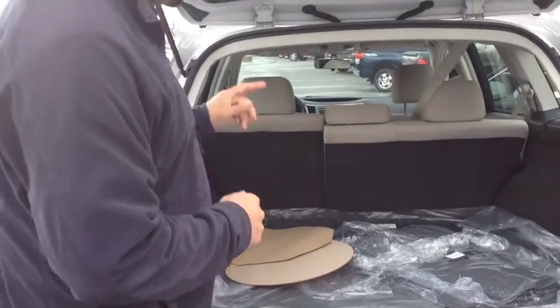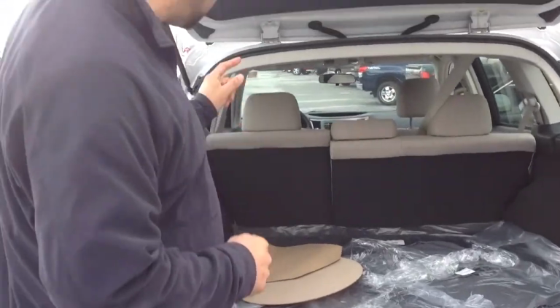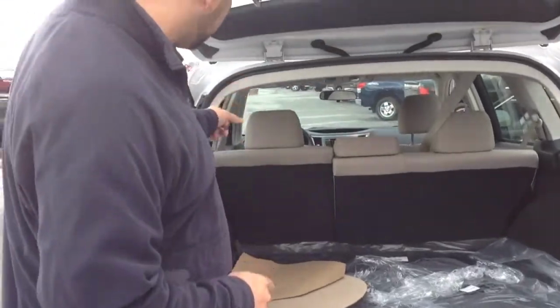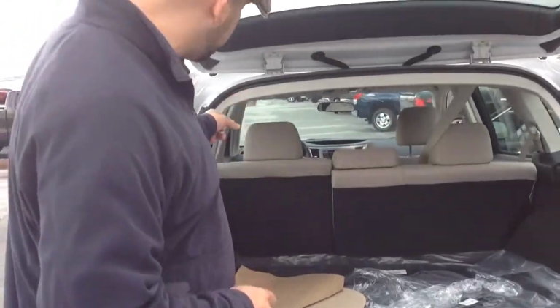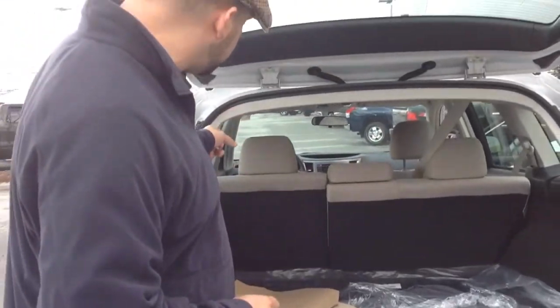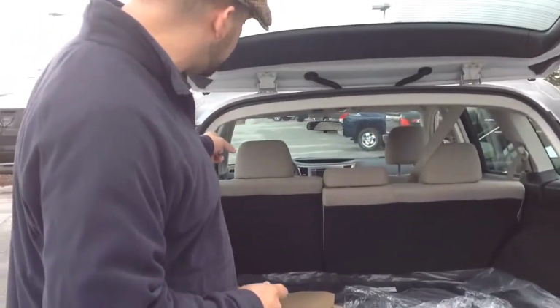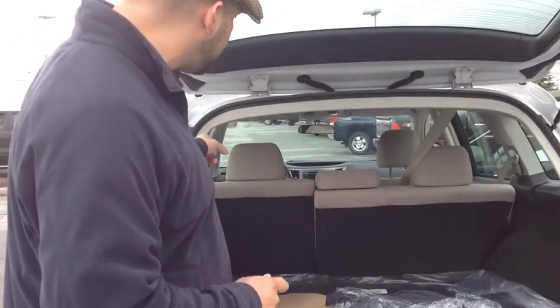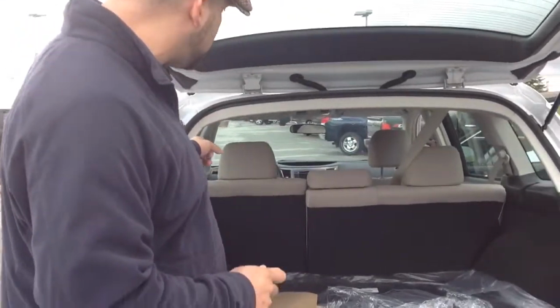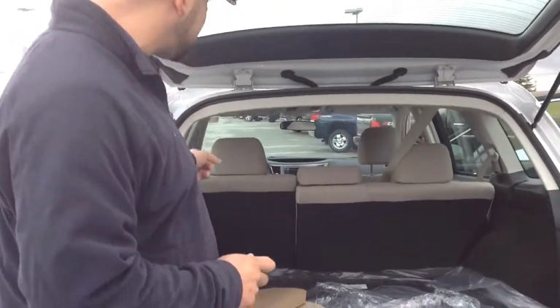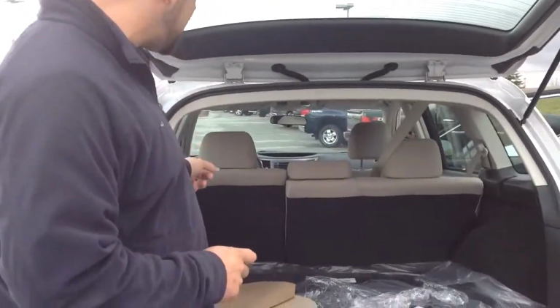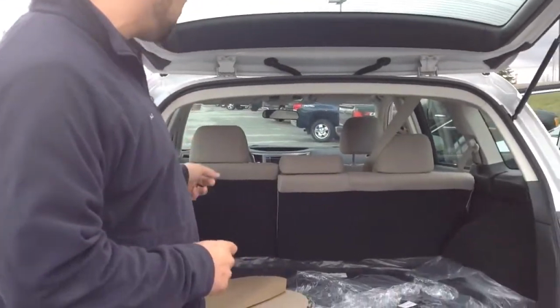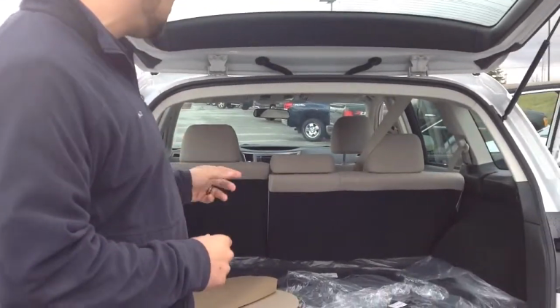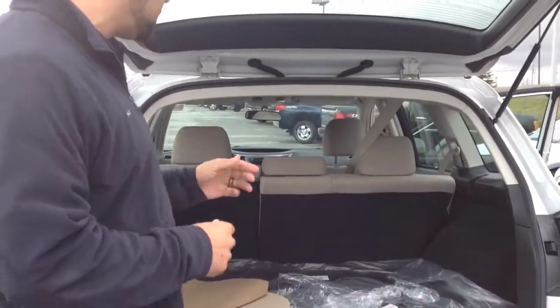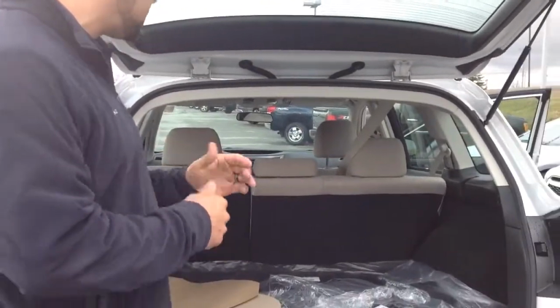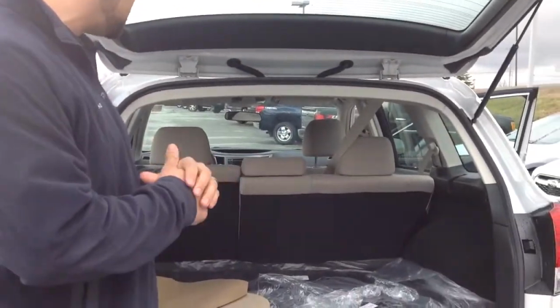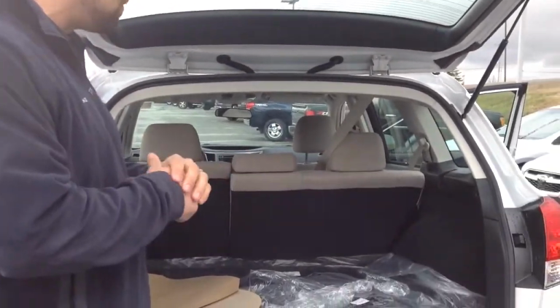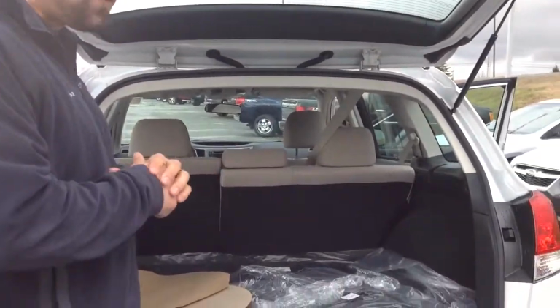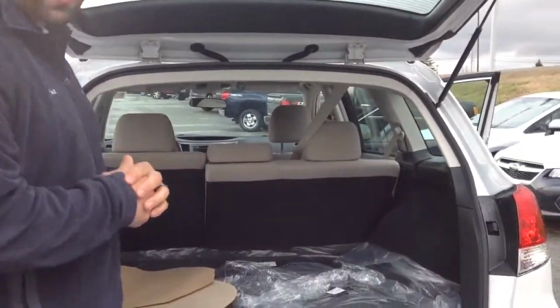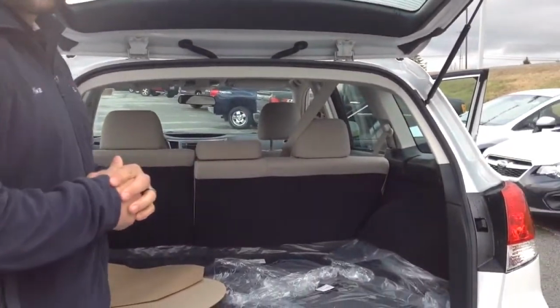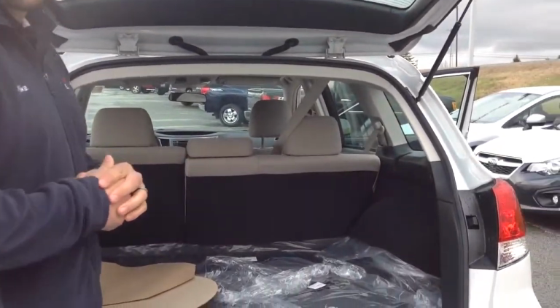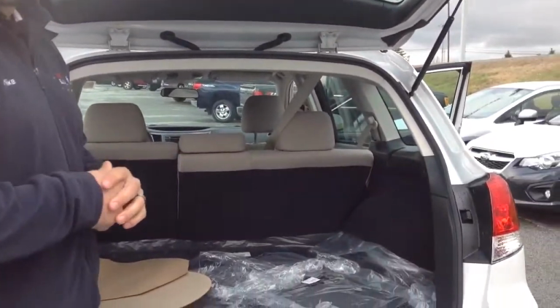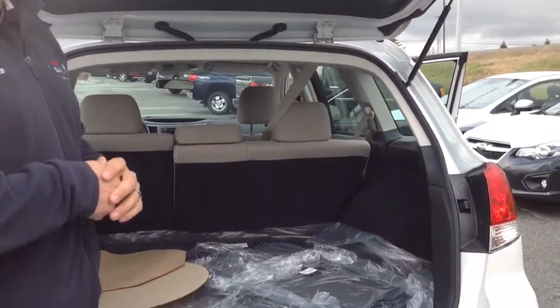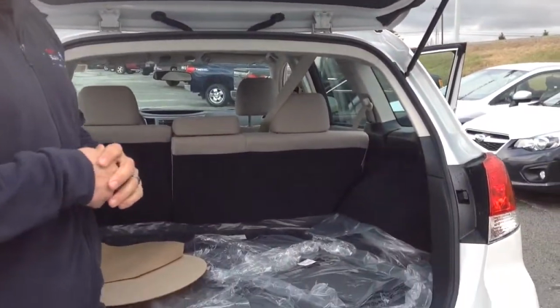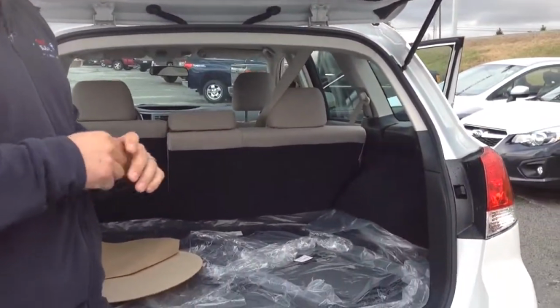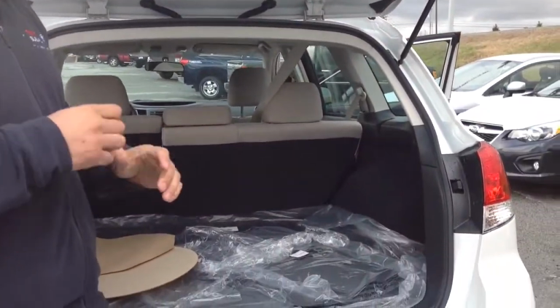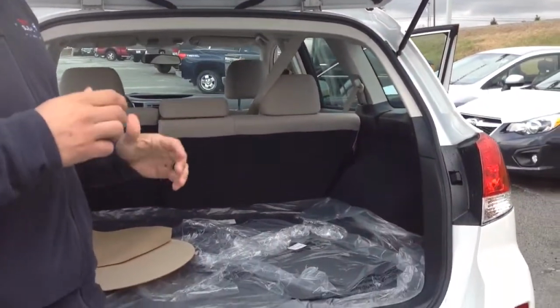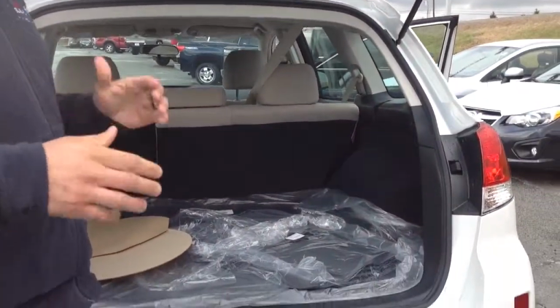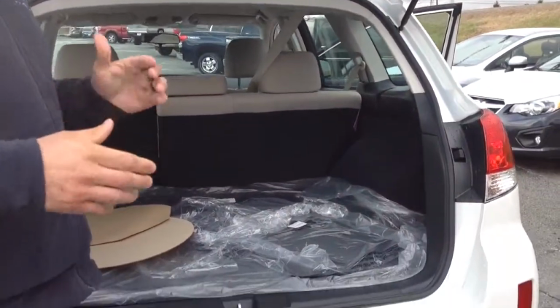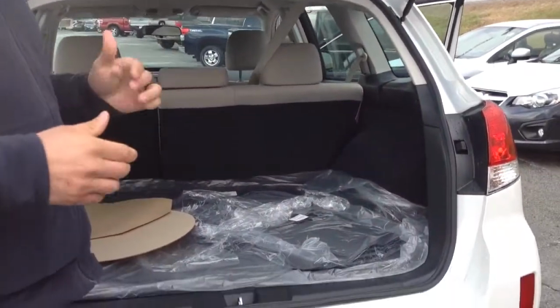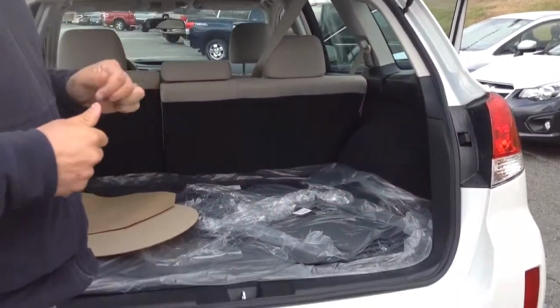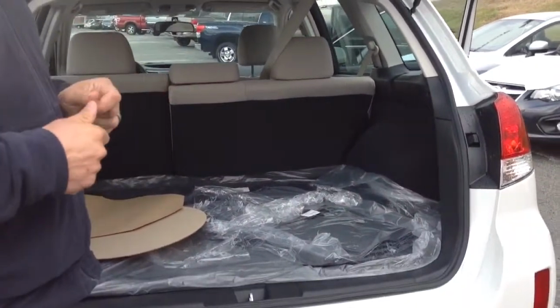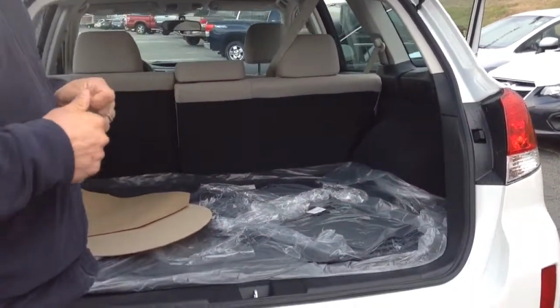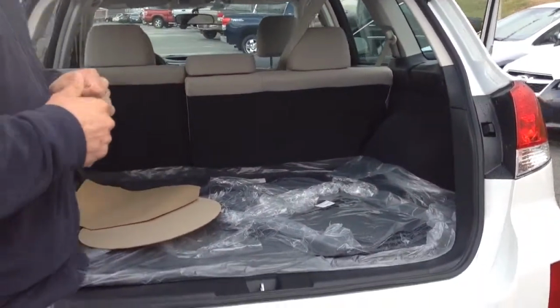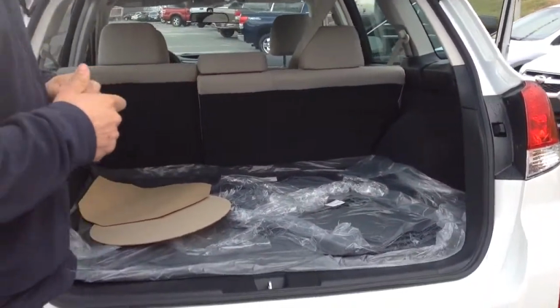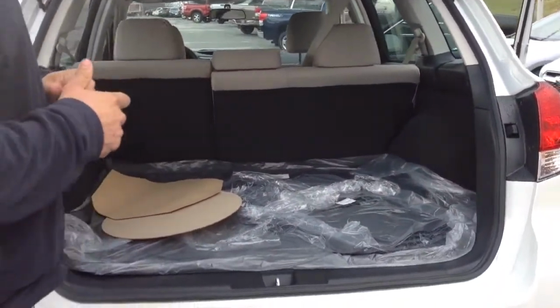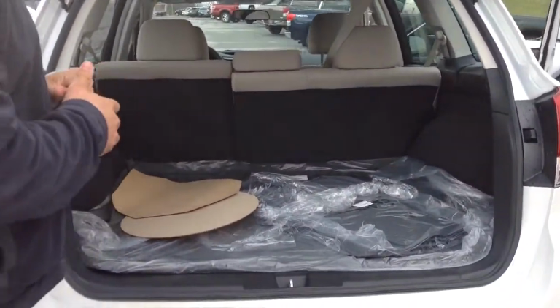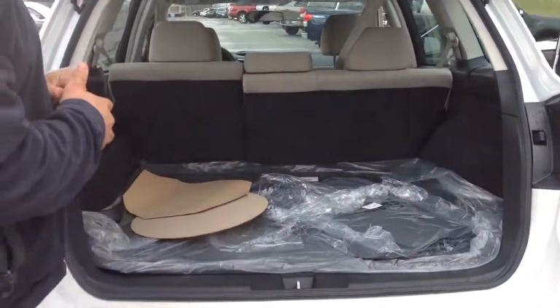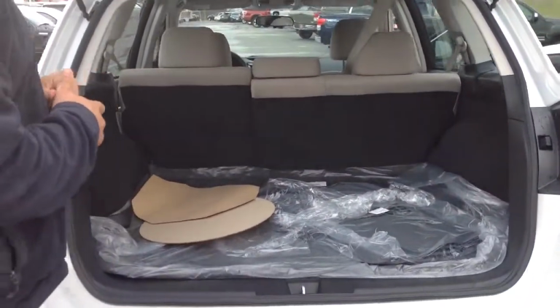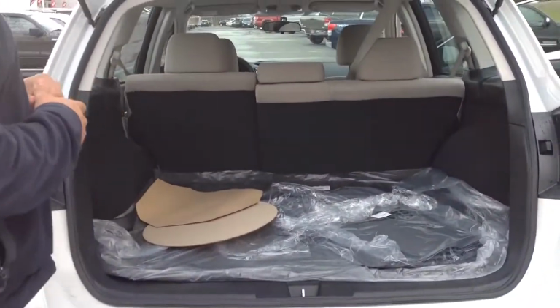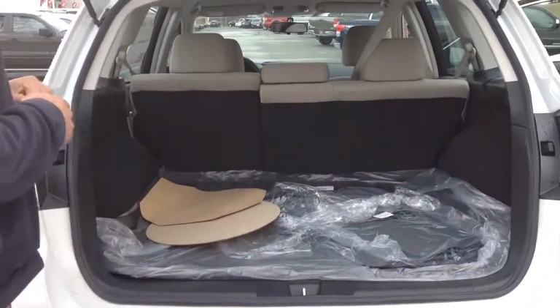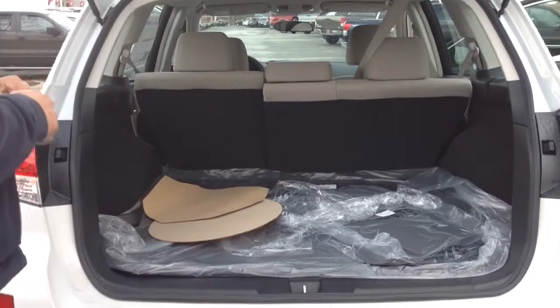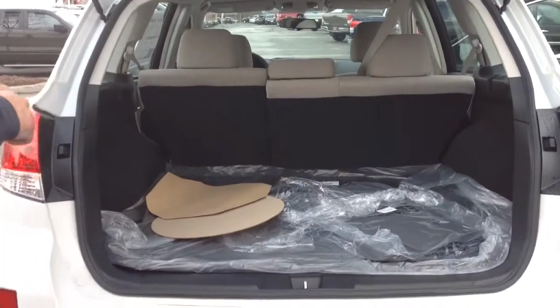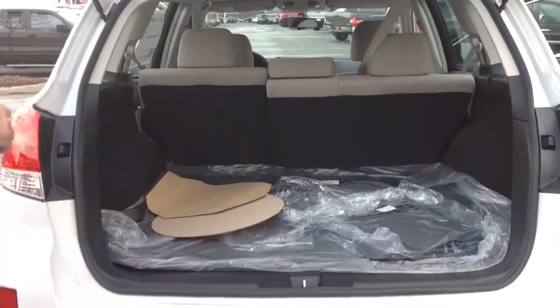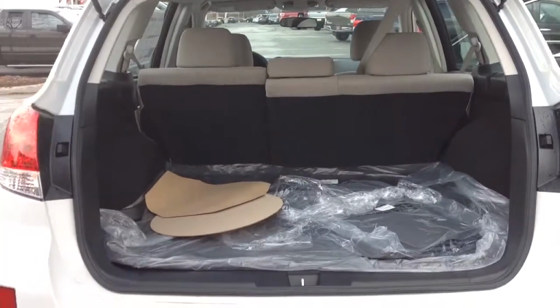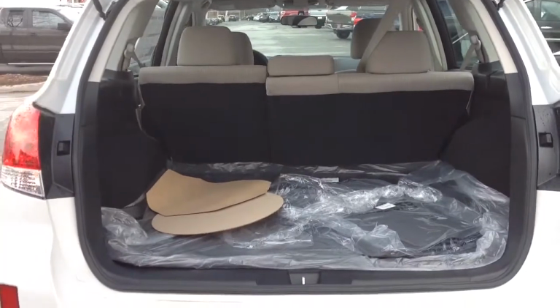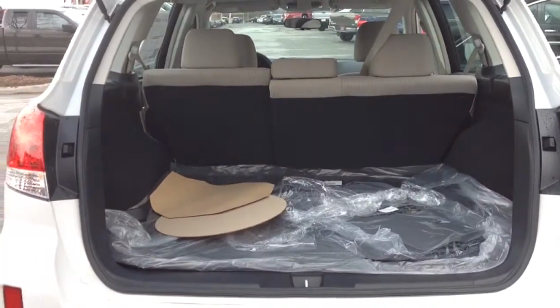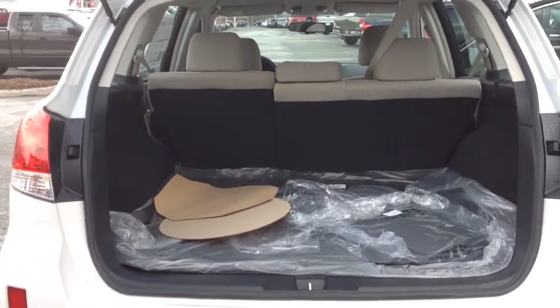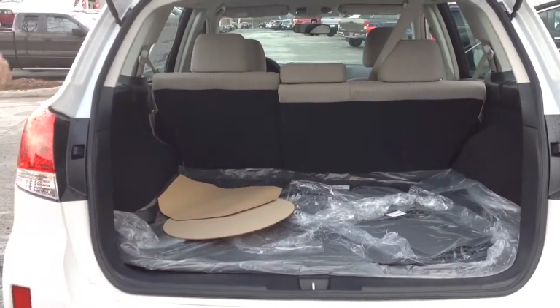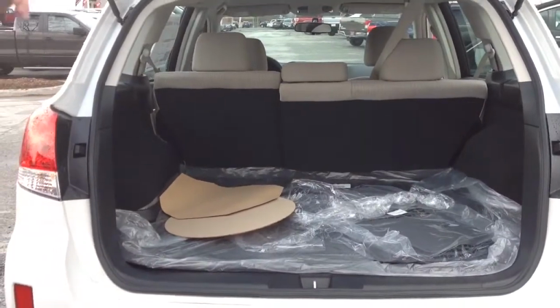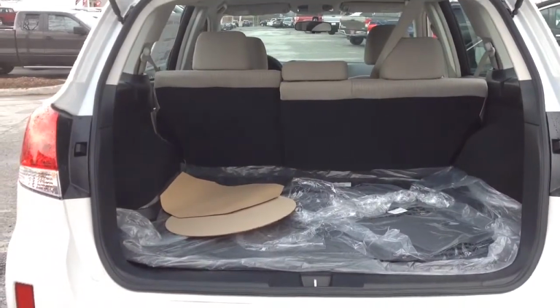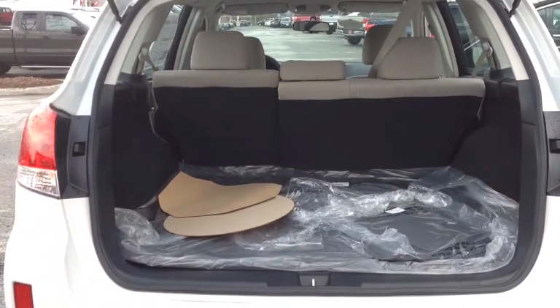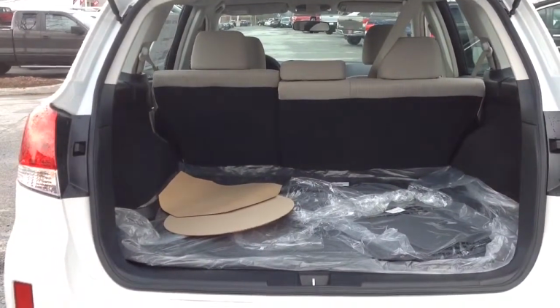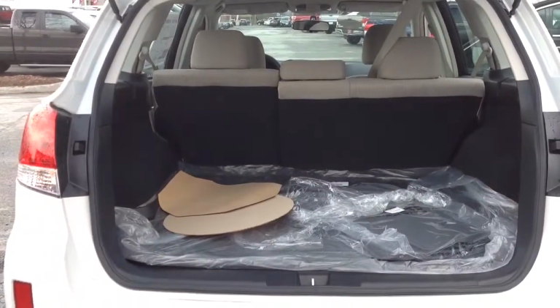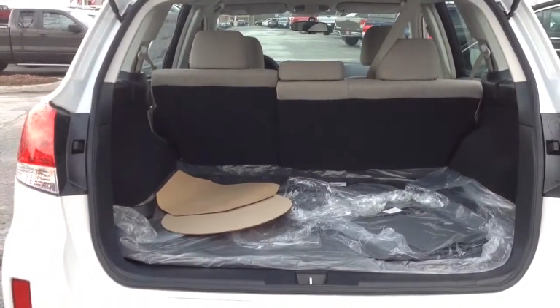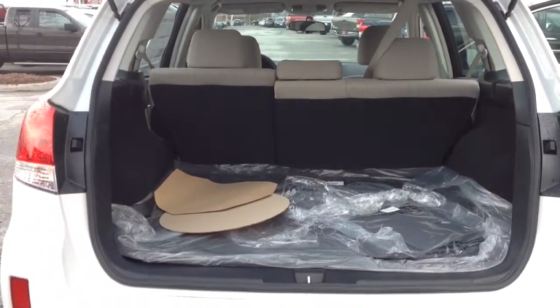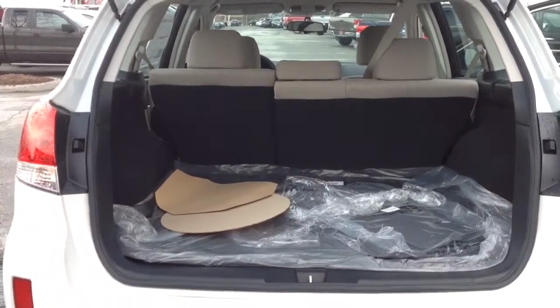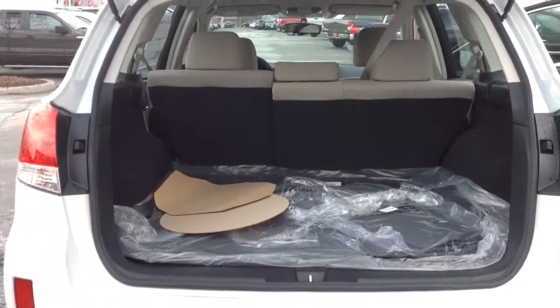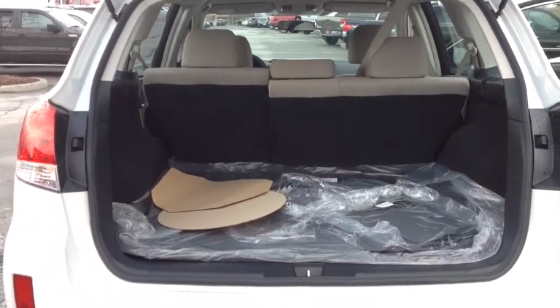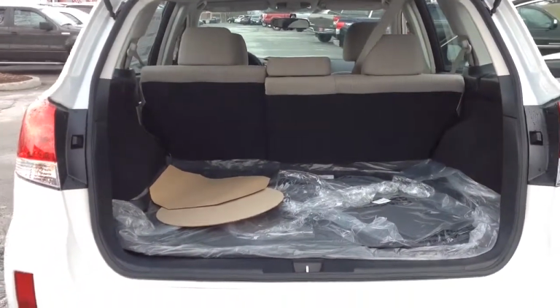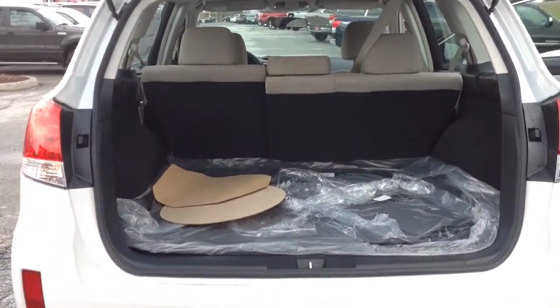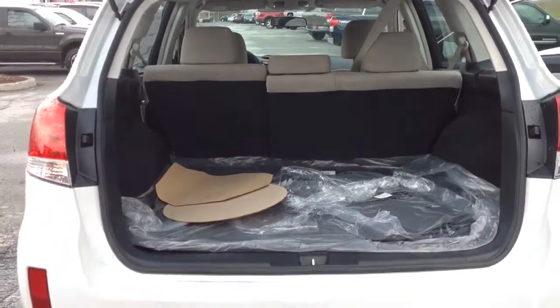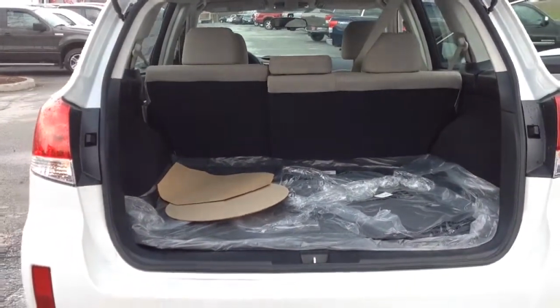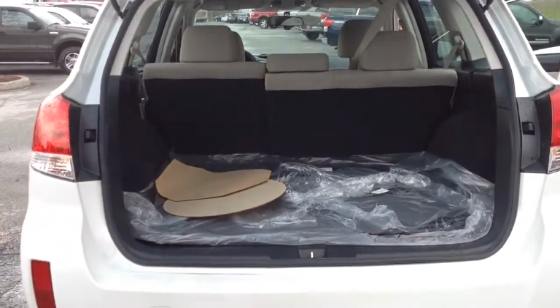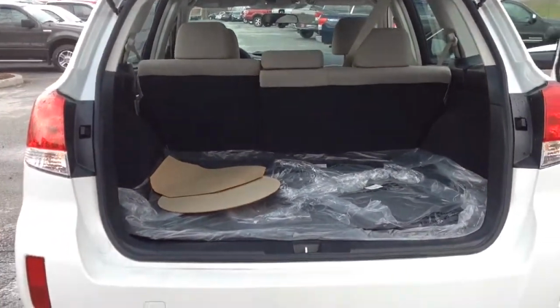The rear seats fold down in a 60-40 split, giving you even more space if you have bigger items to transport. All right, let's show you the front.